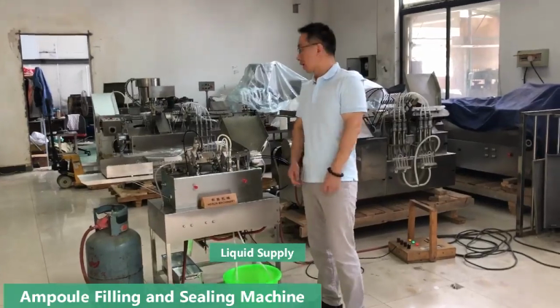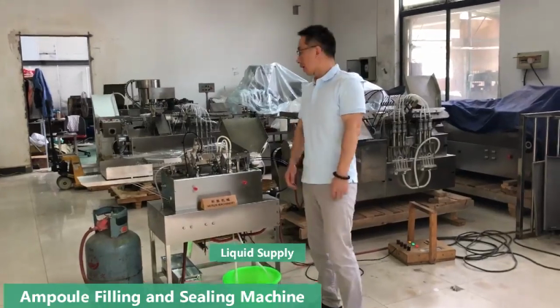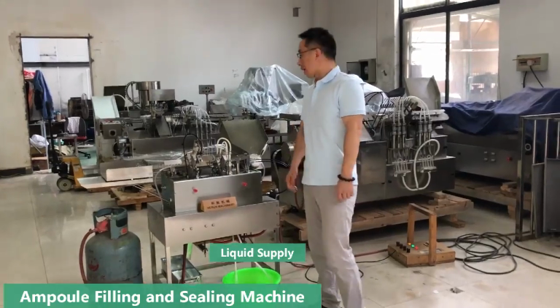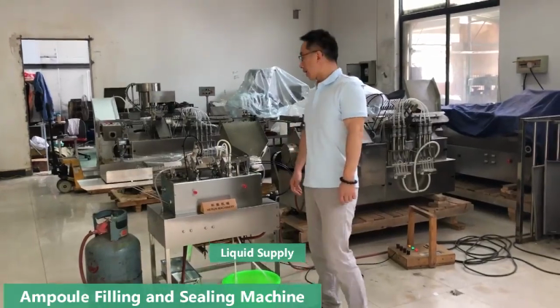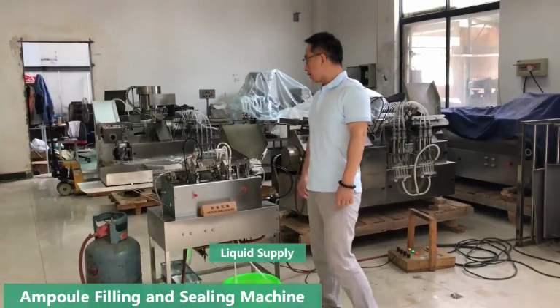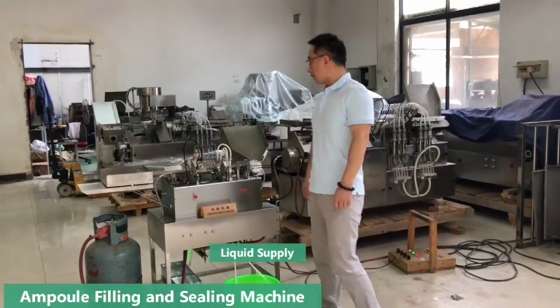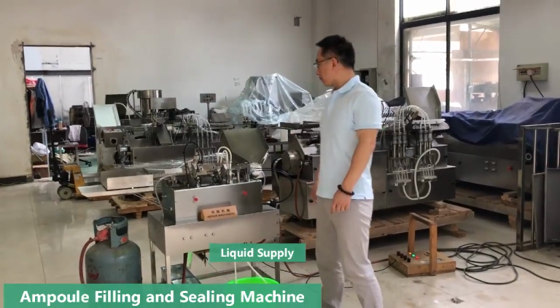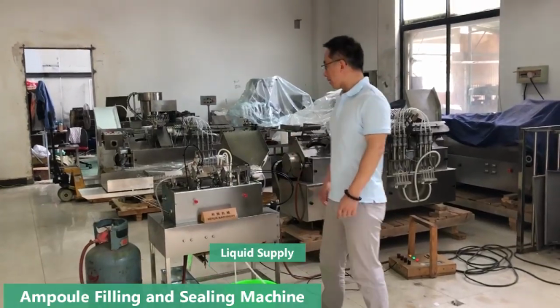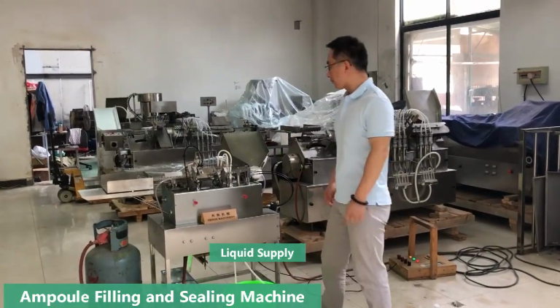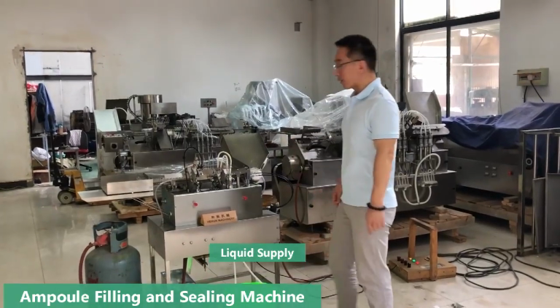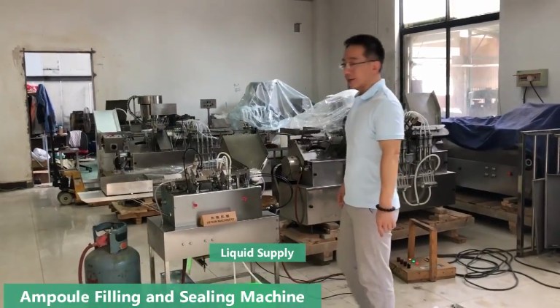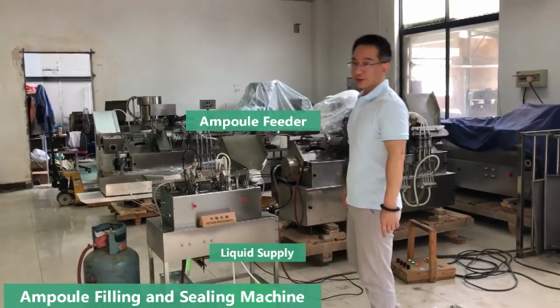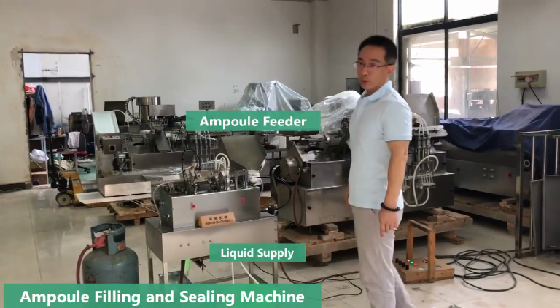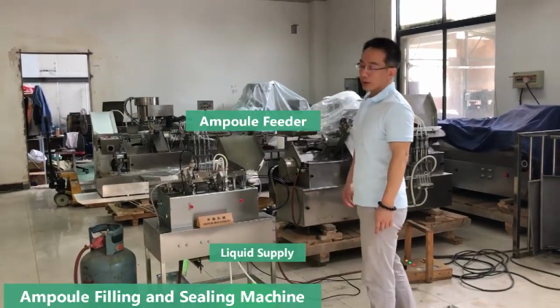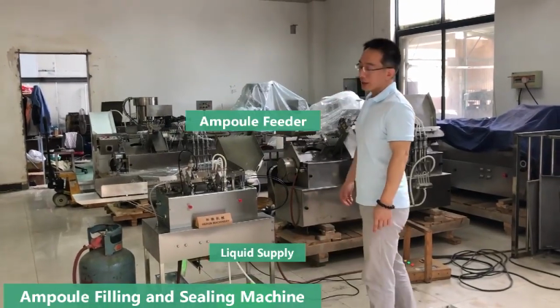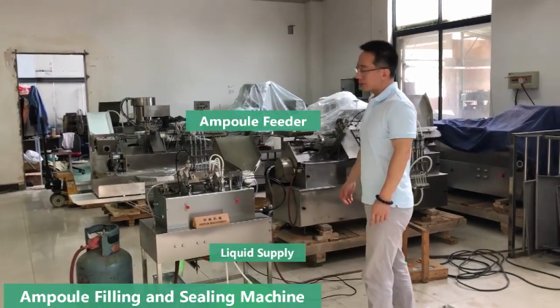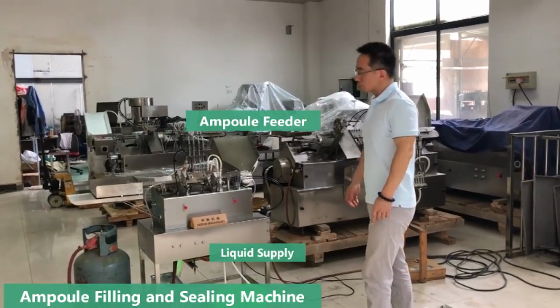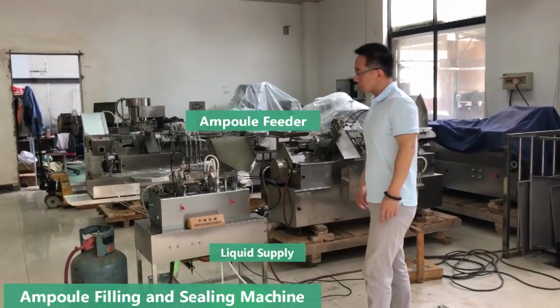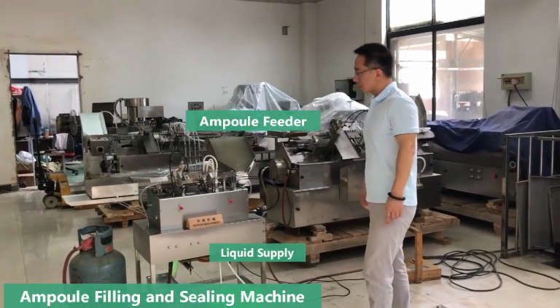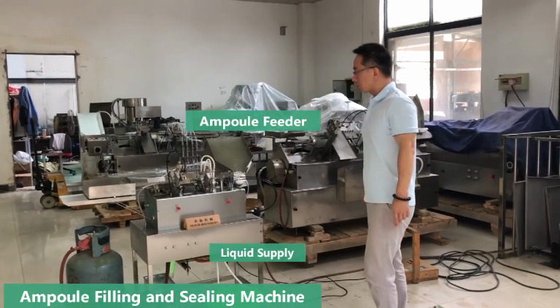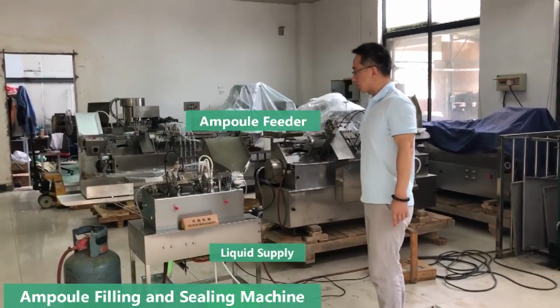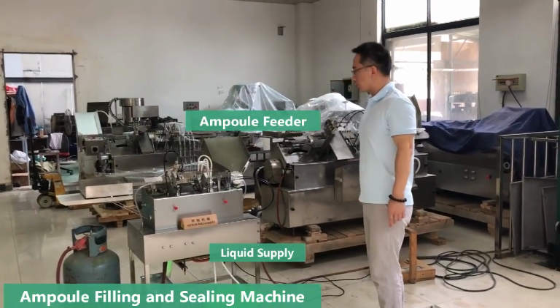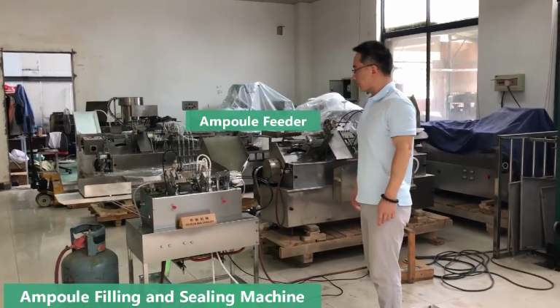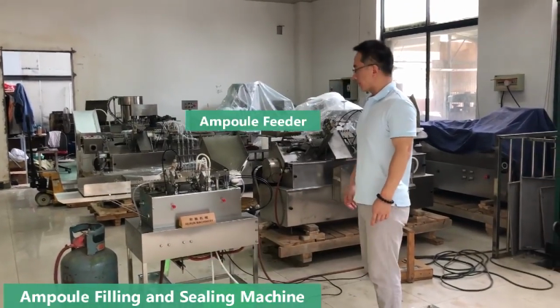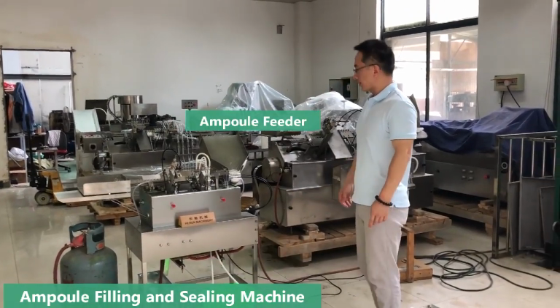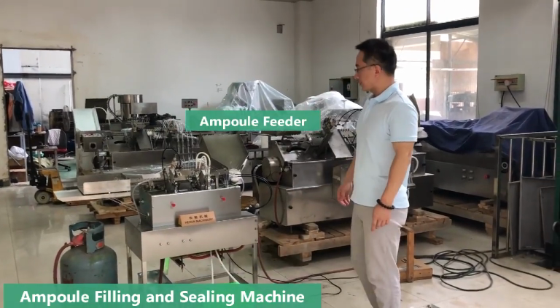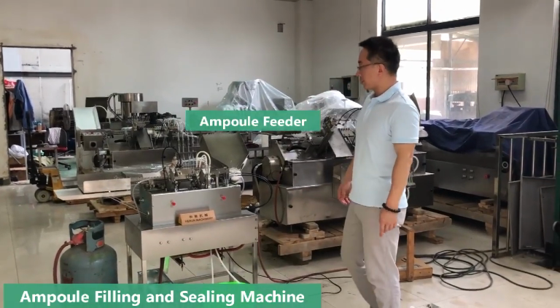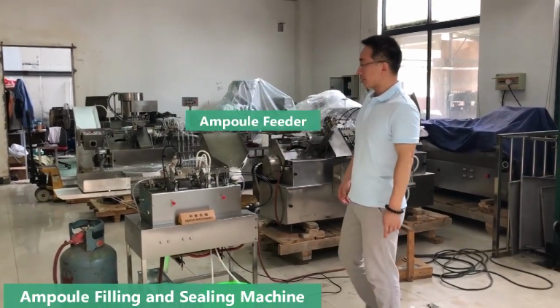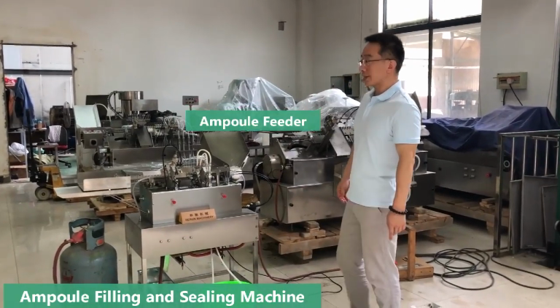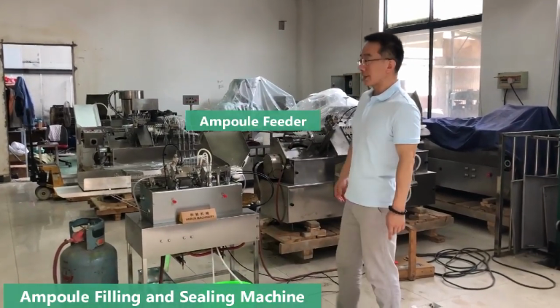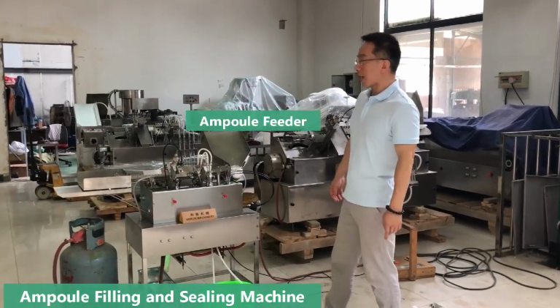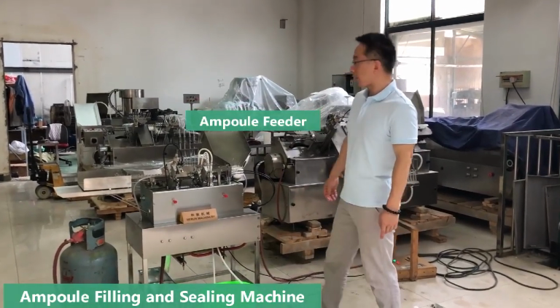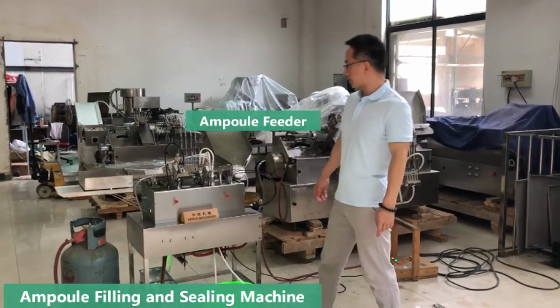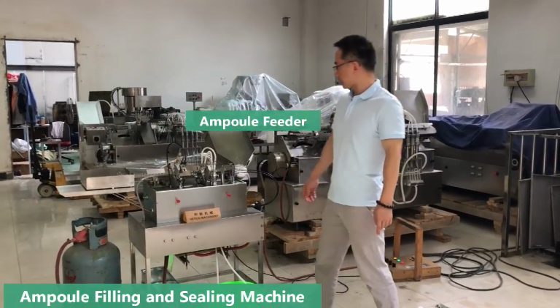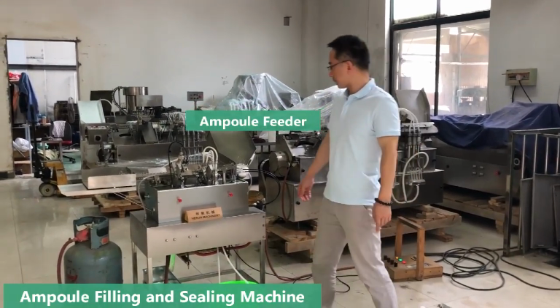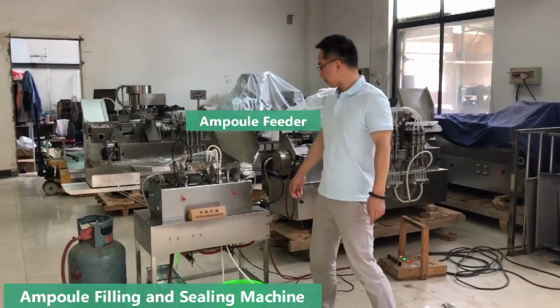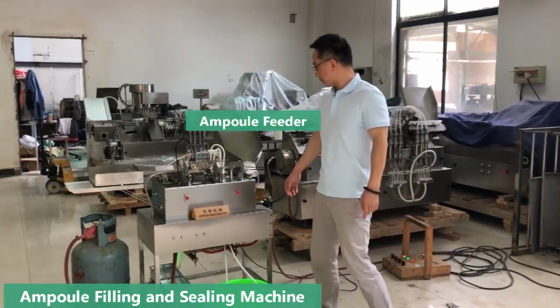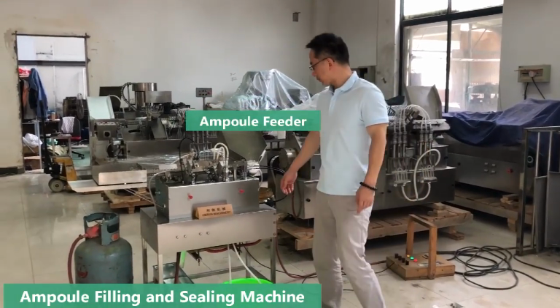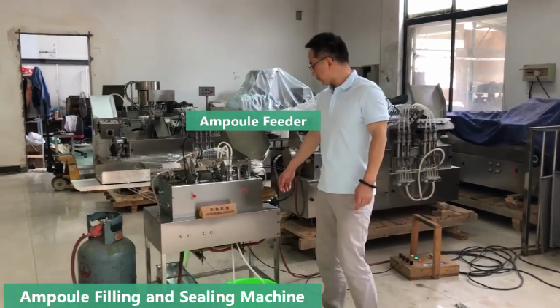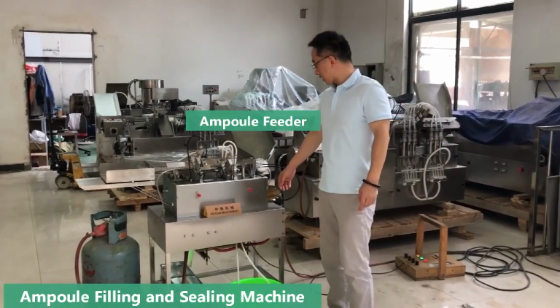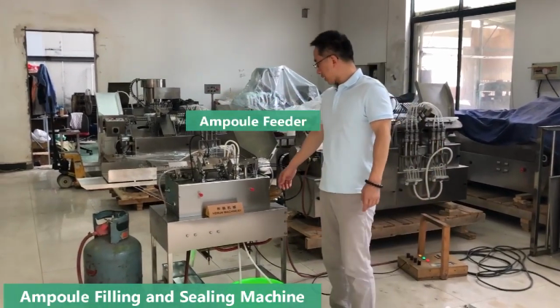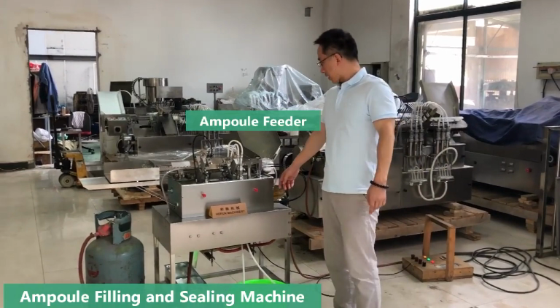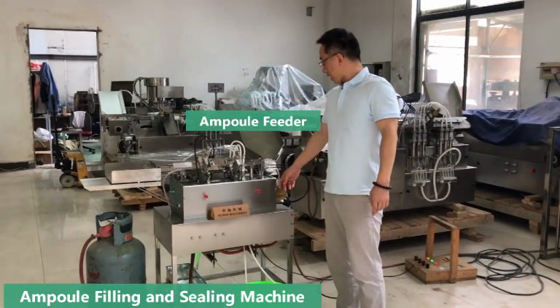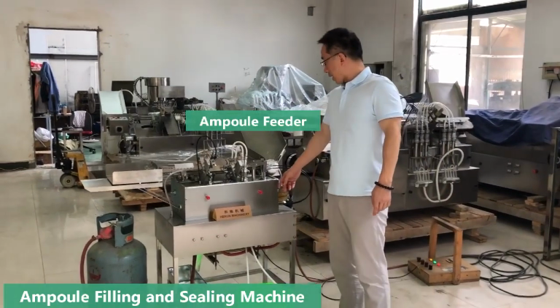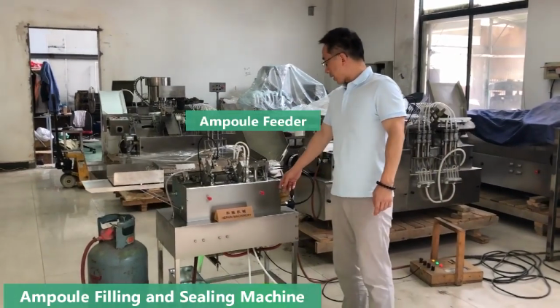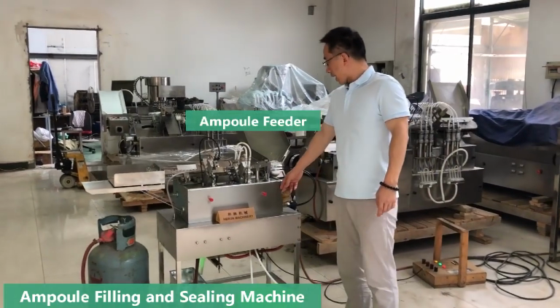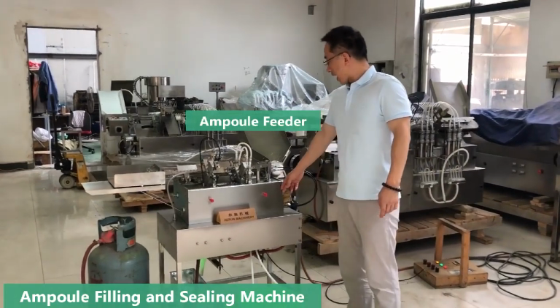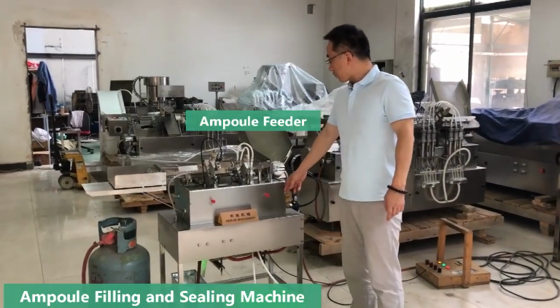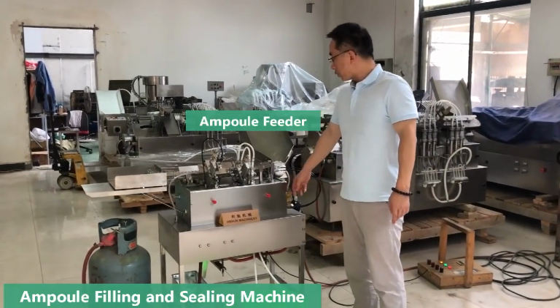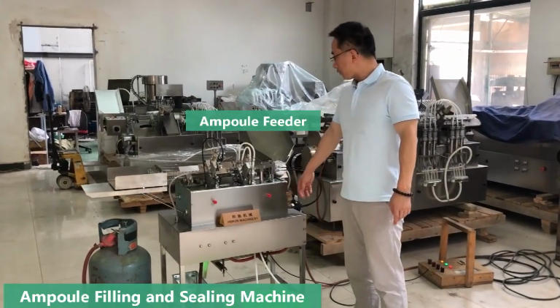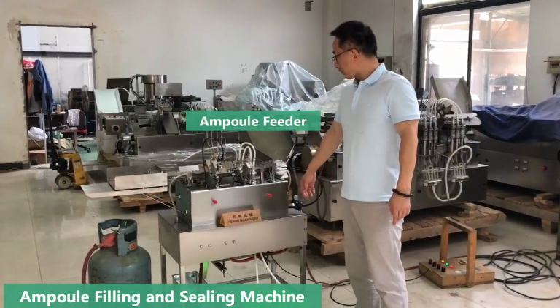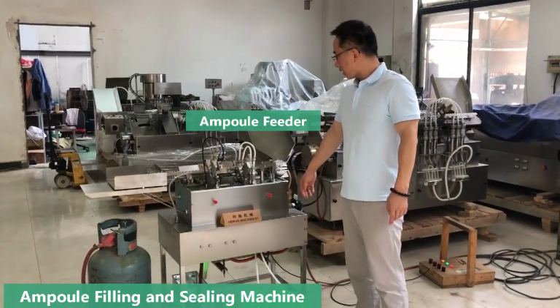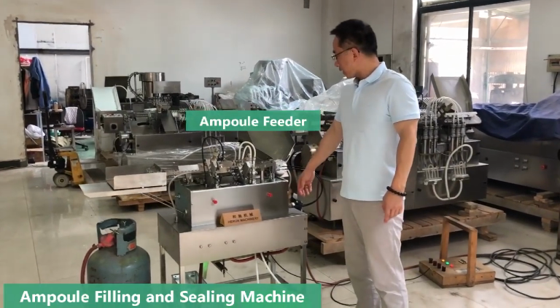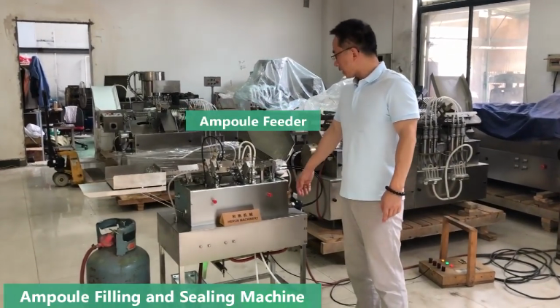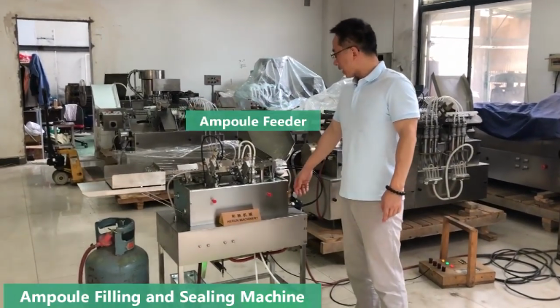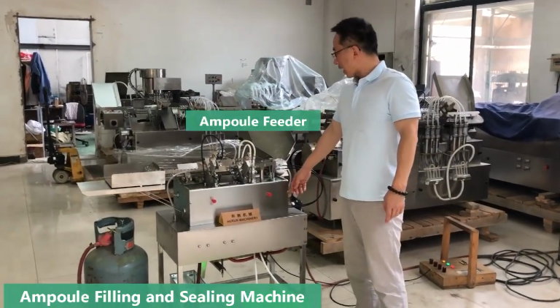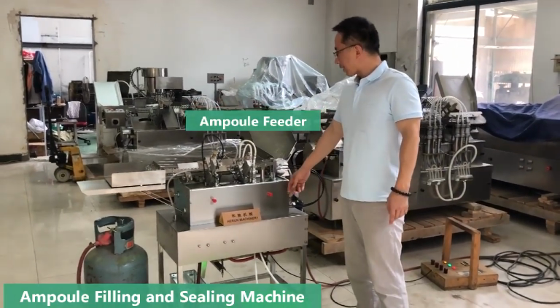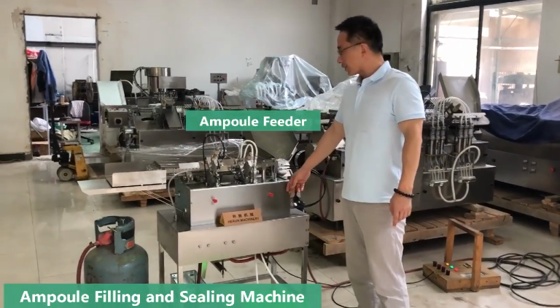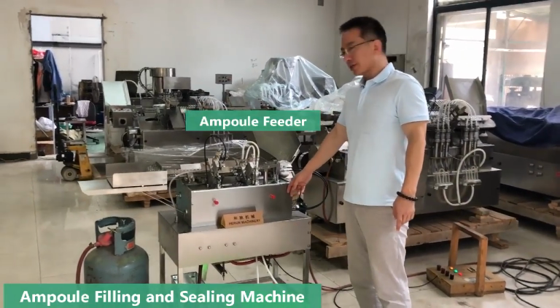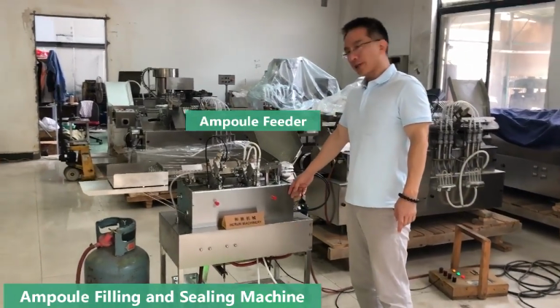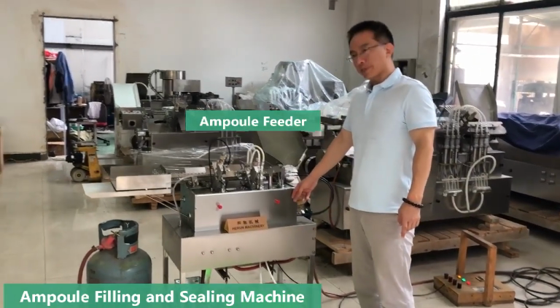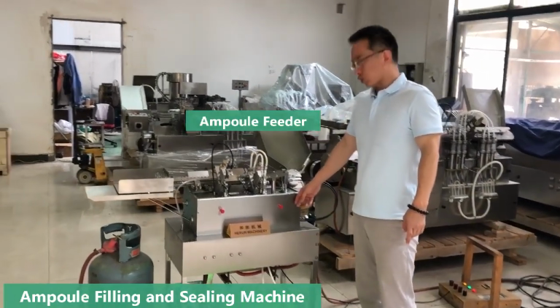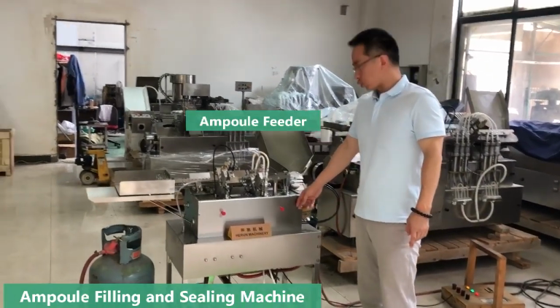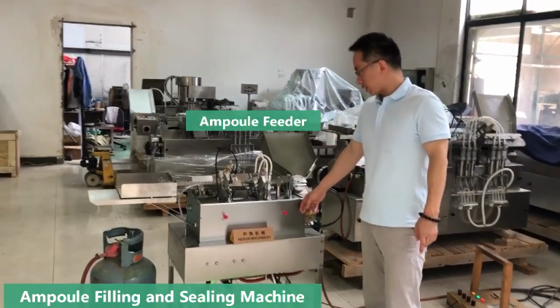Hello, my friends. Welcome to Her Machinery. This is our simple ampoule filling and sealing machine.